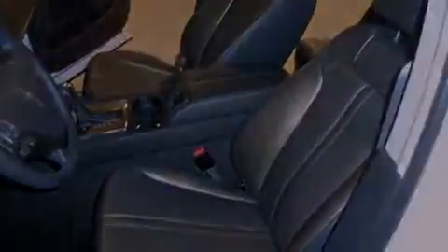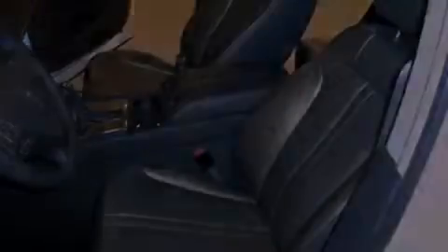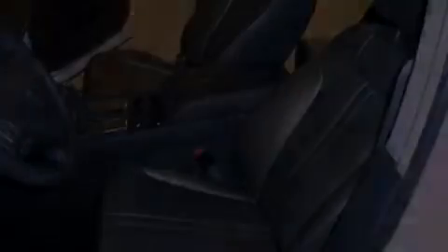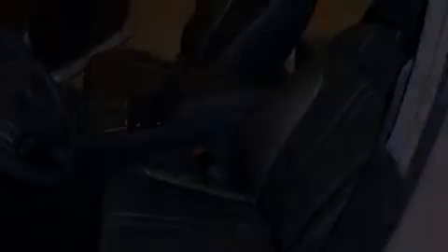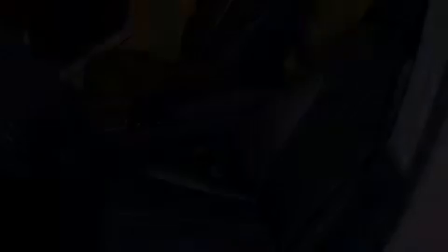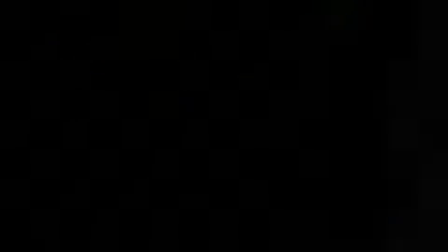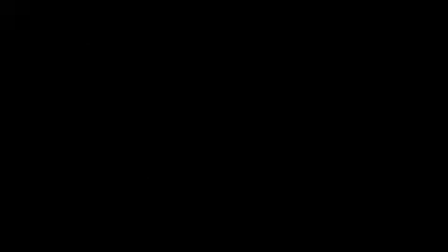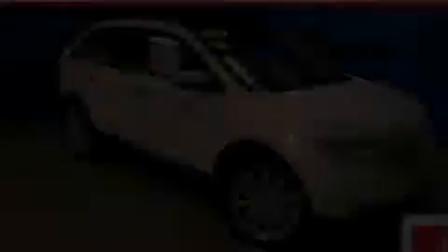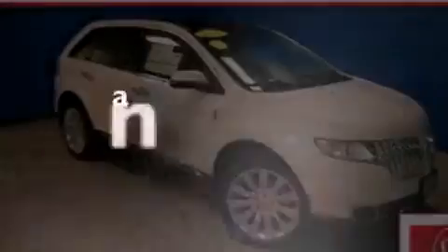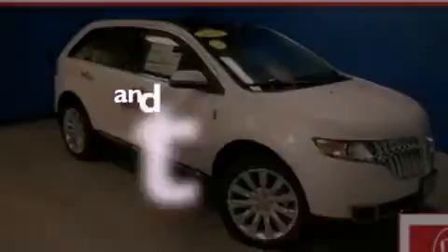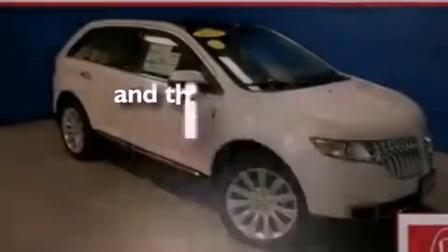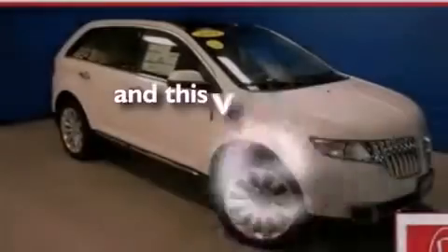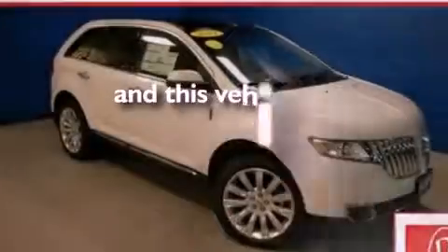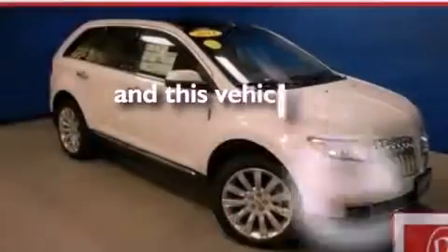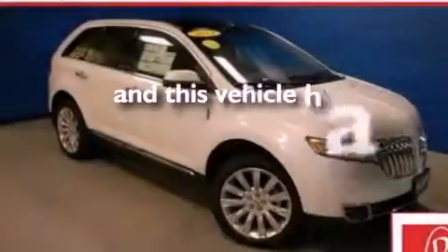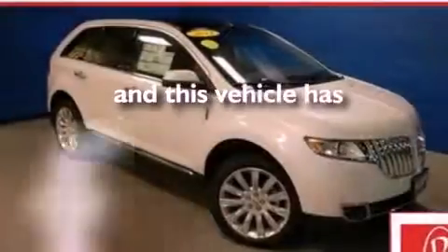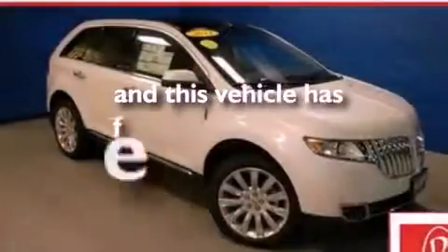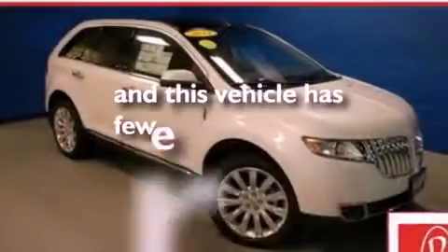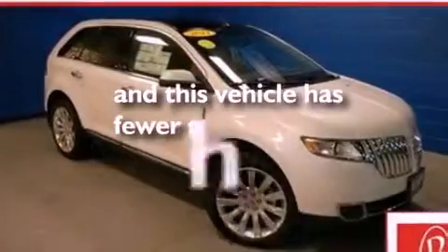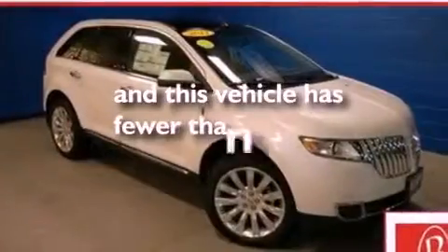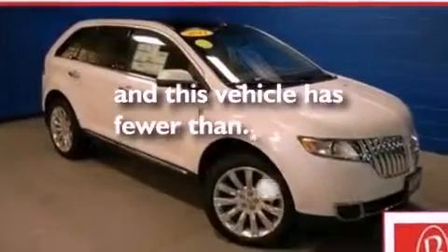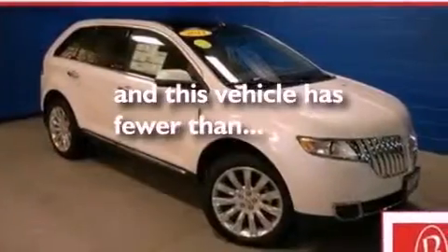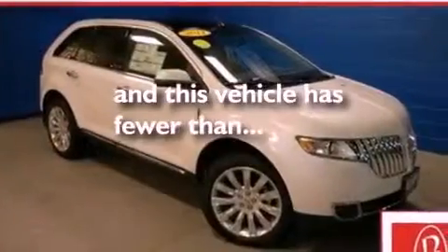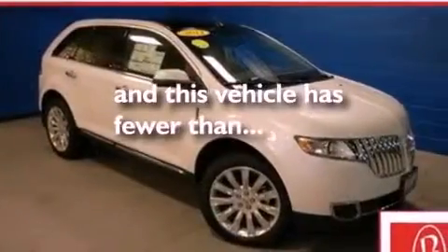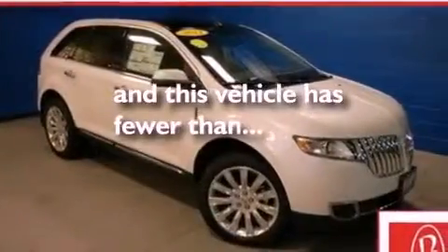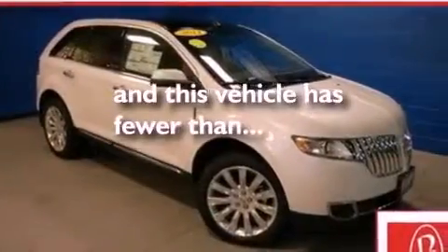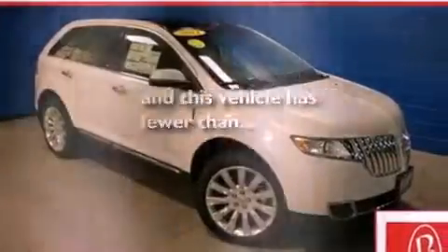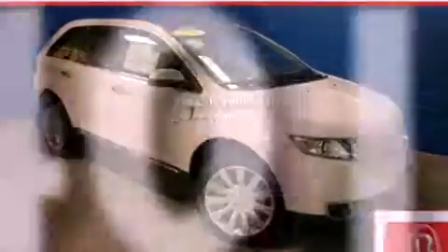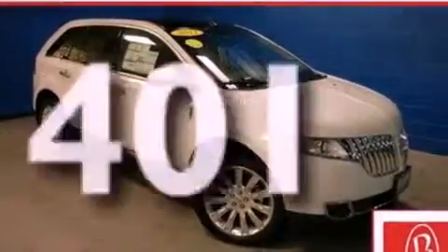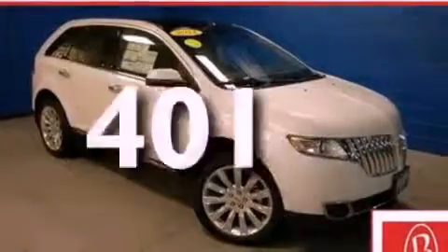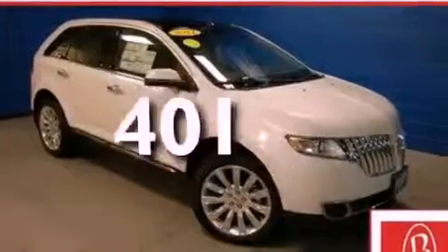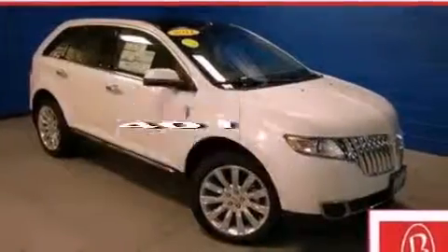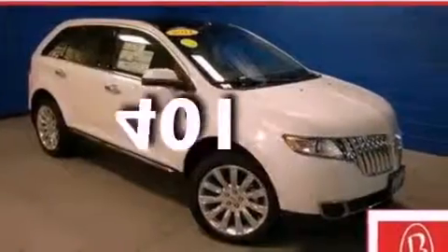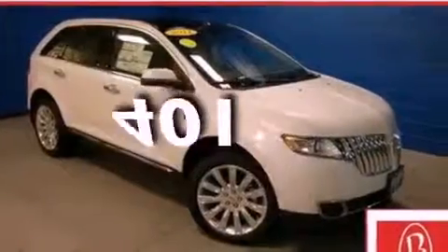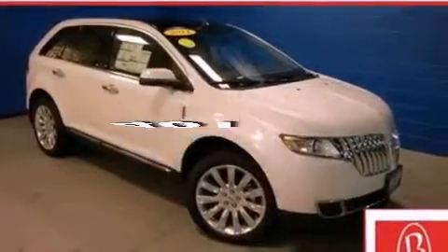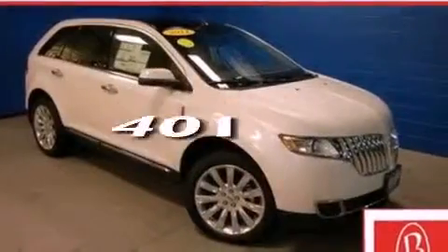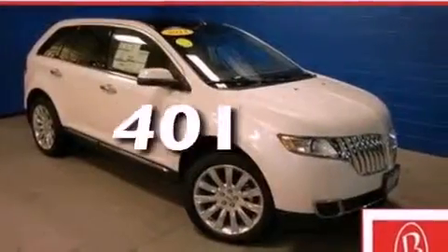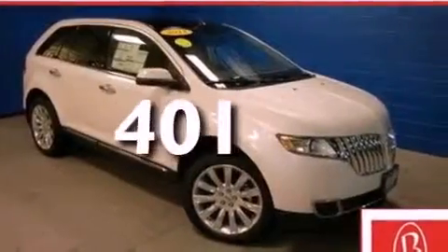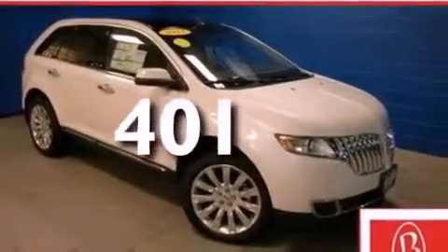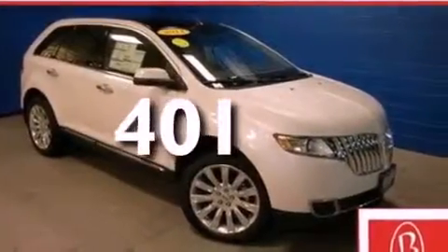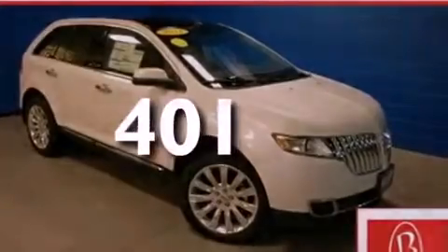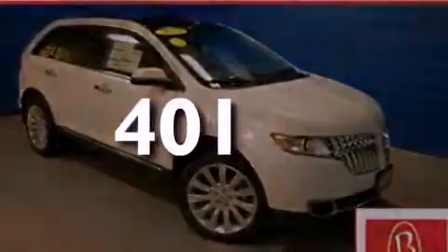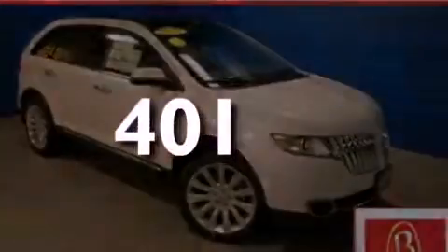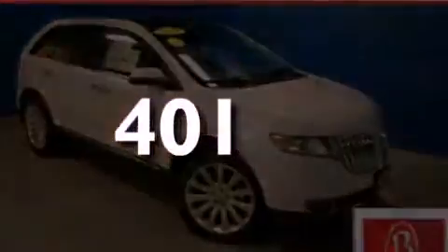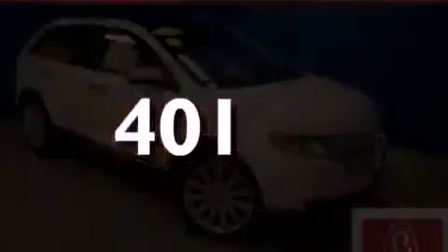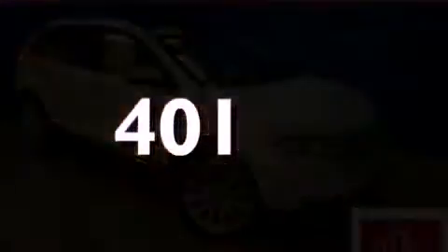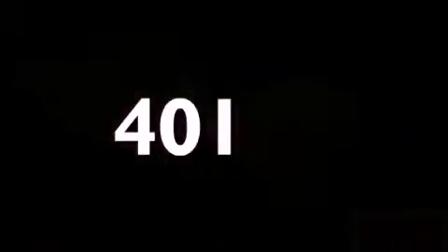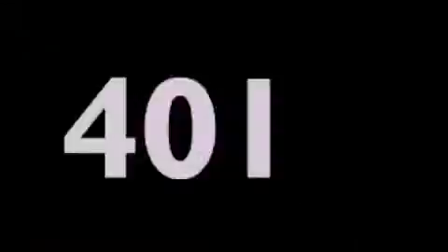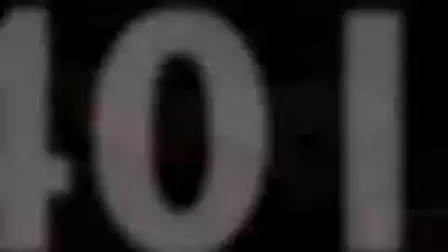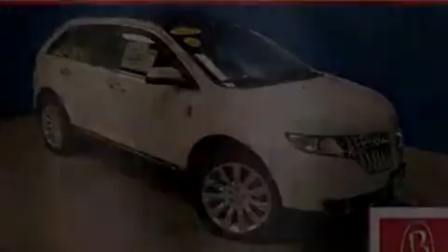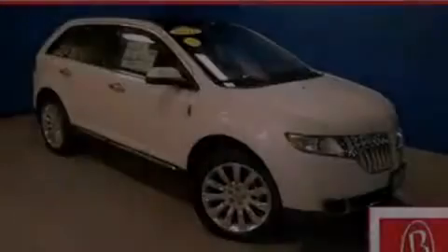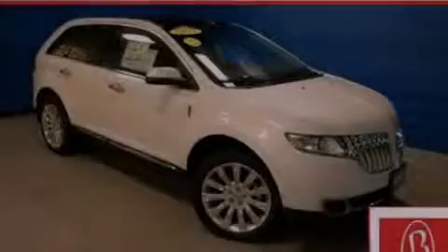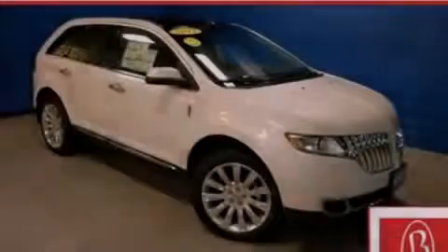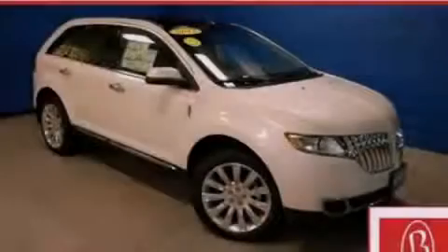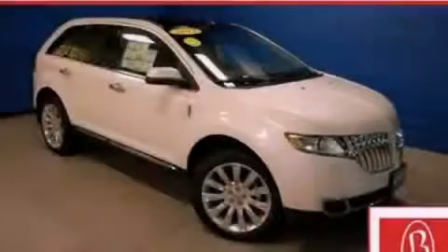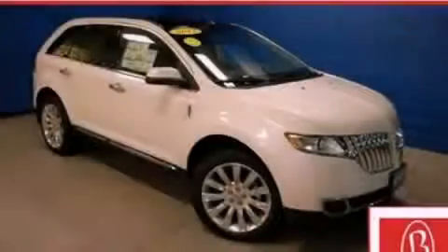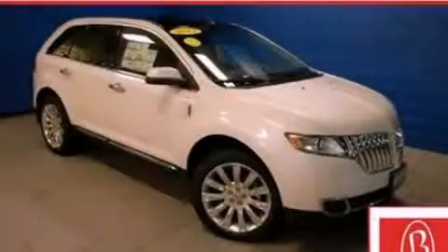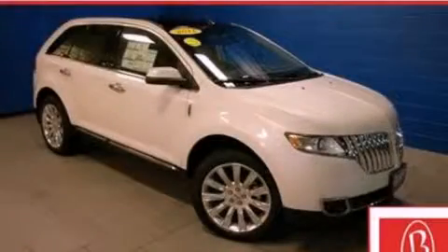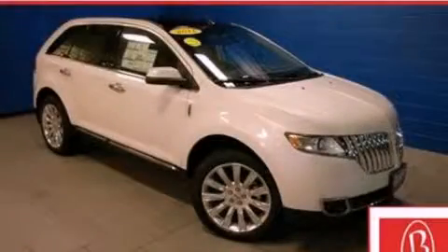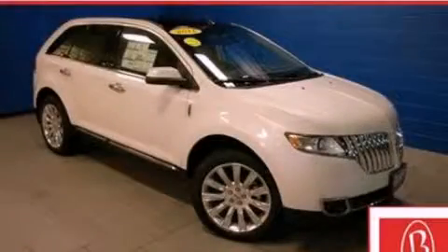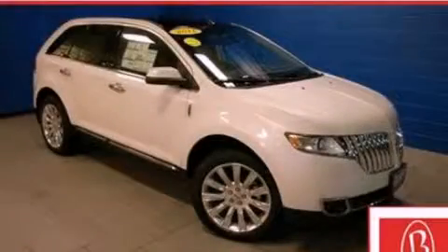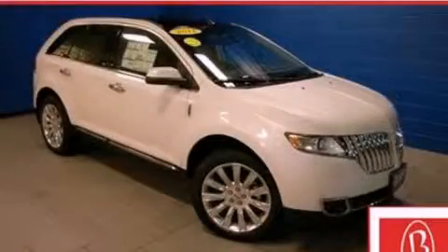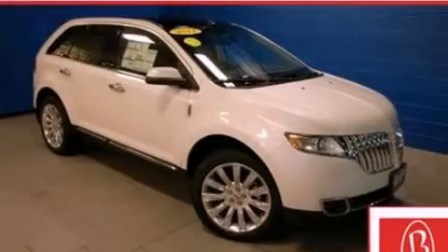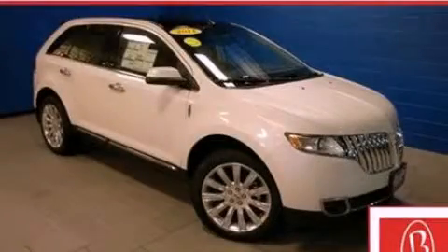This vehicle has fewer than 1,000 miles on the odometer. Stop by today and test drive this automobile for yourself.